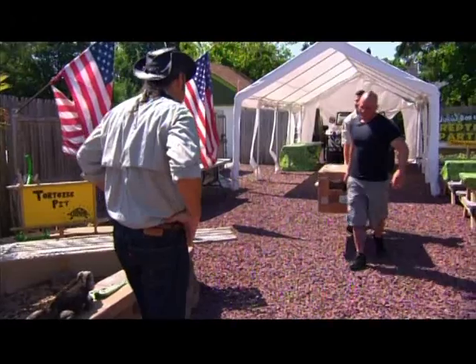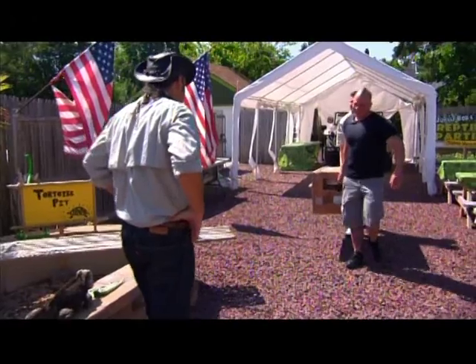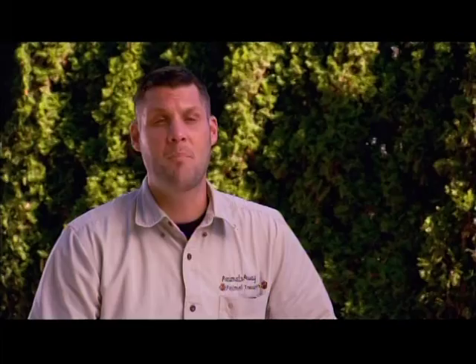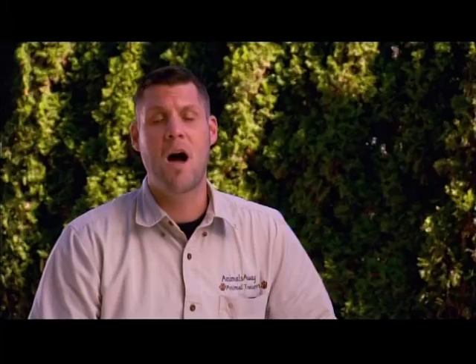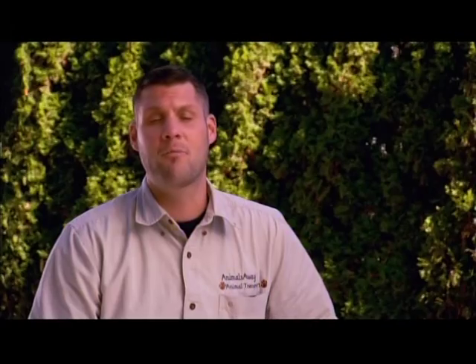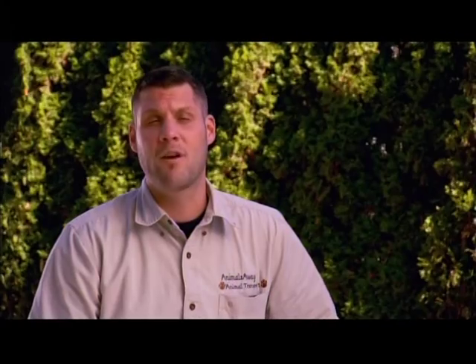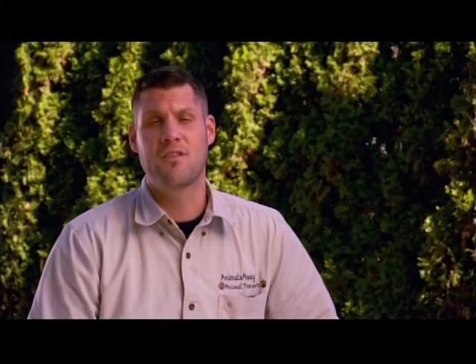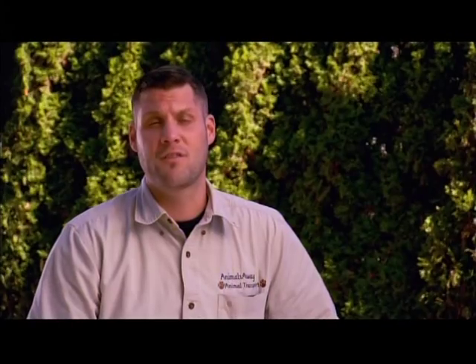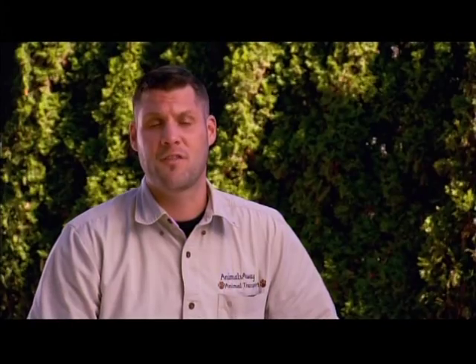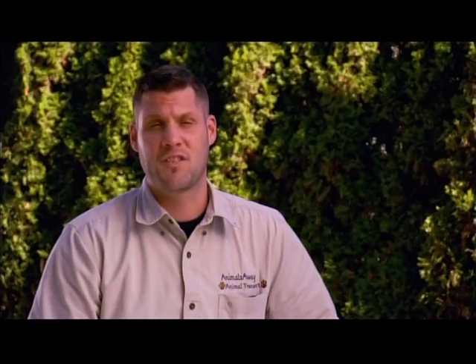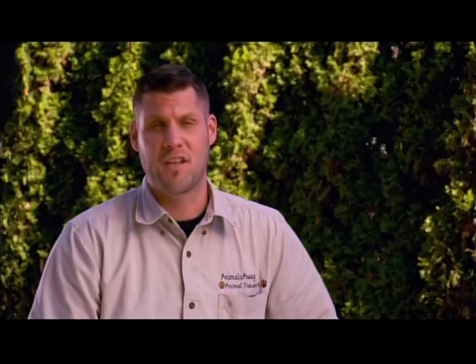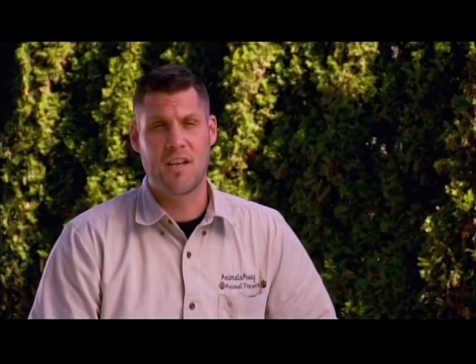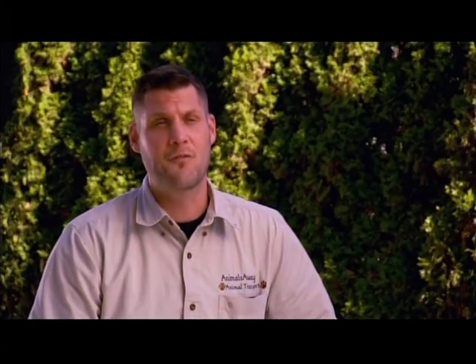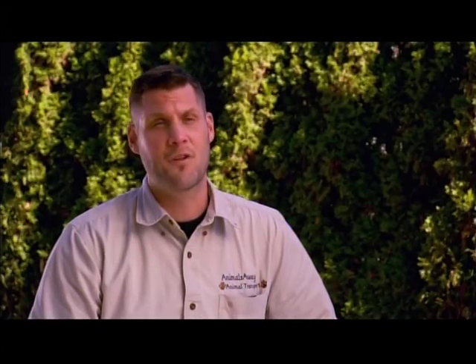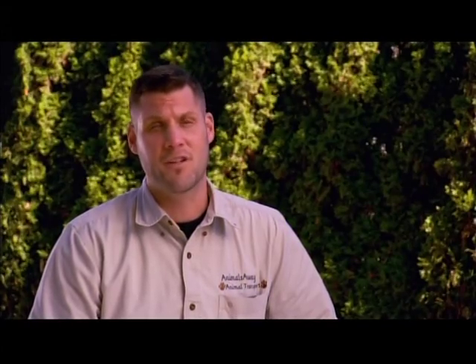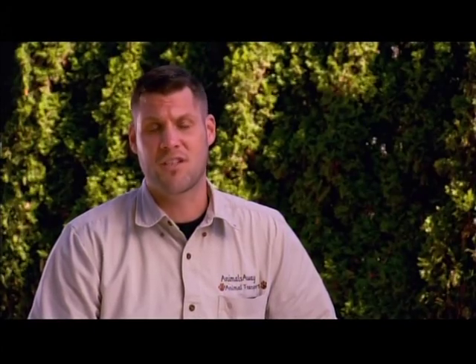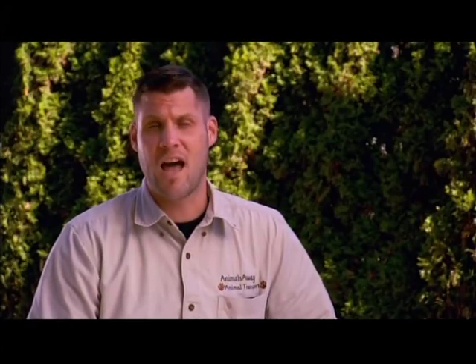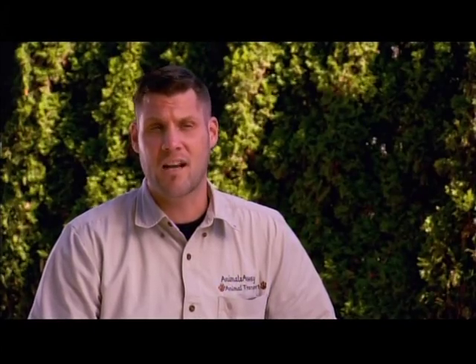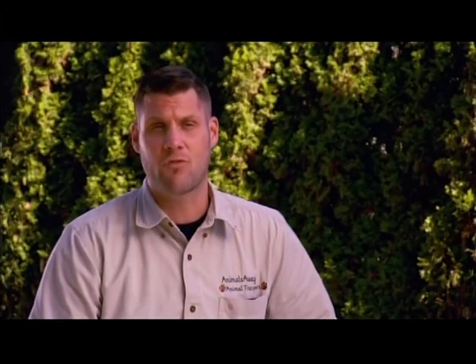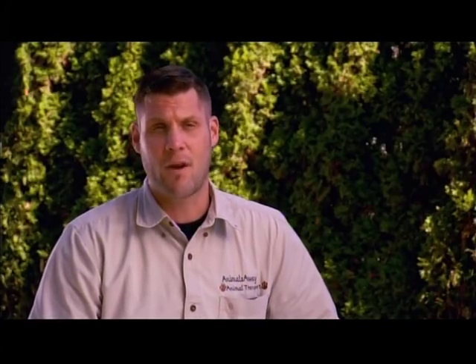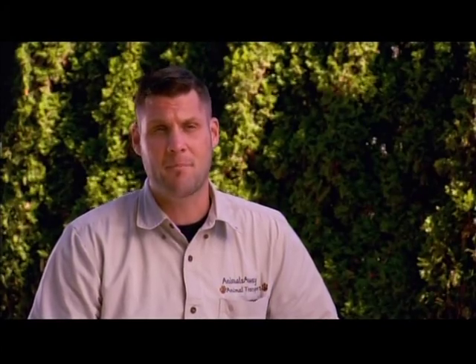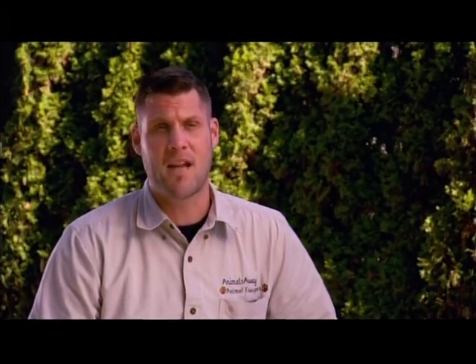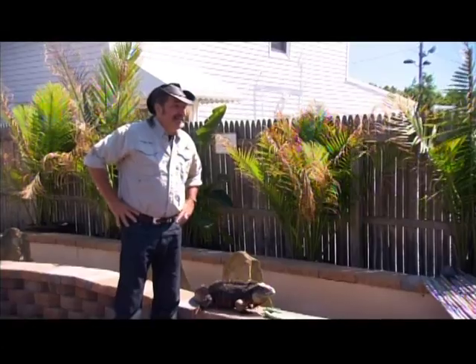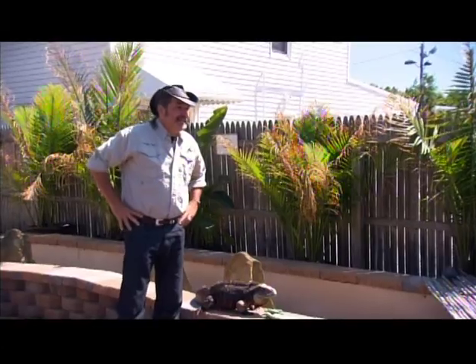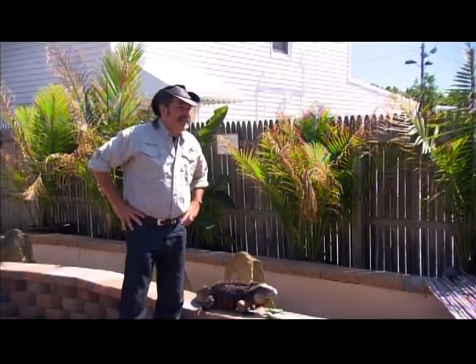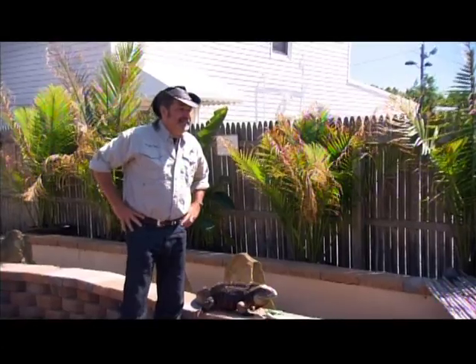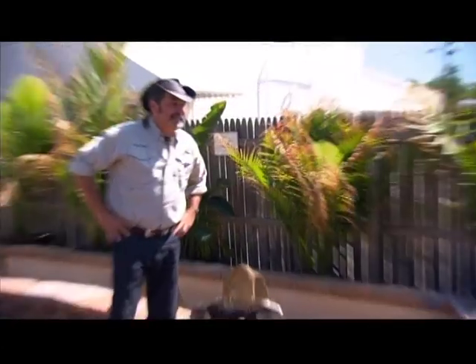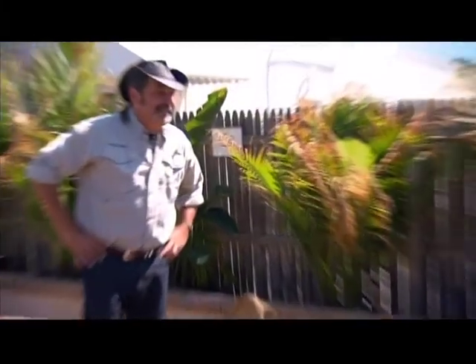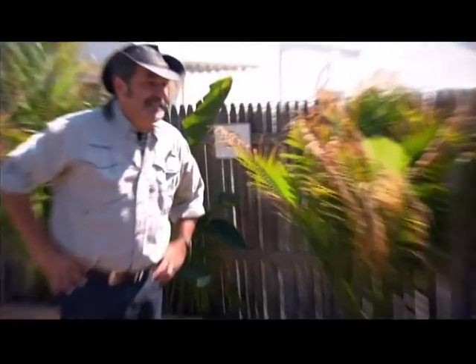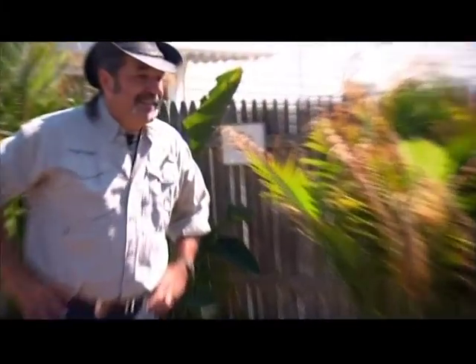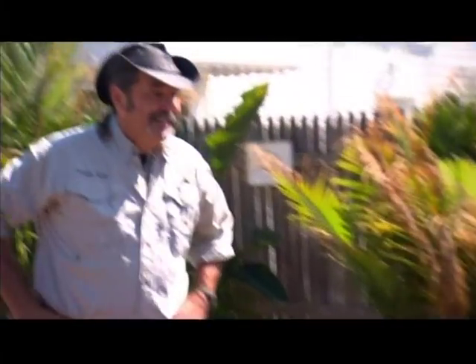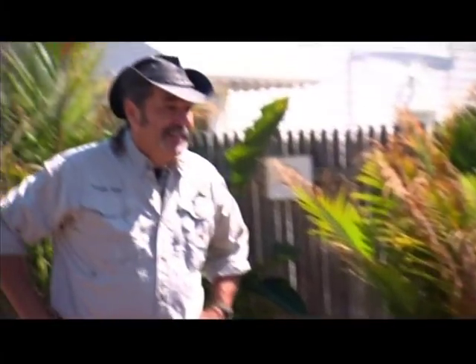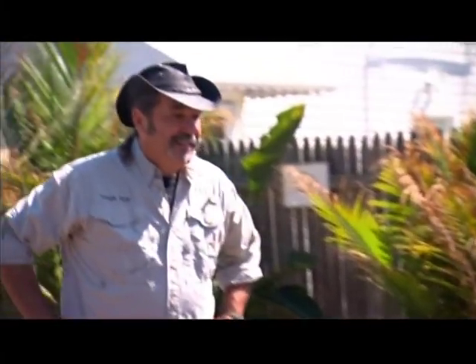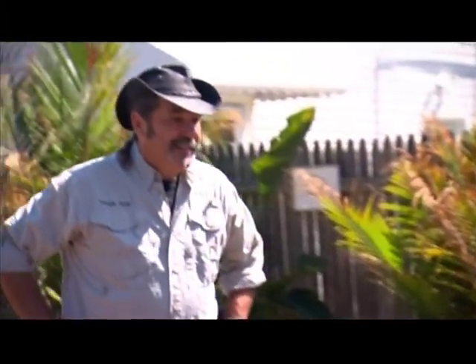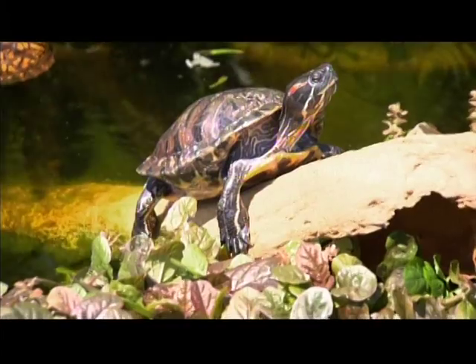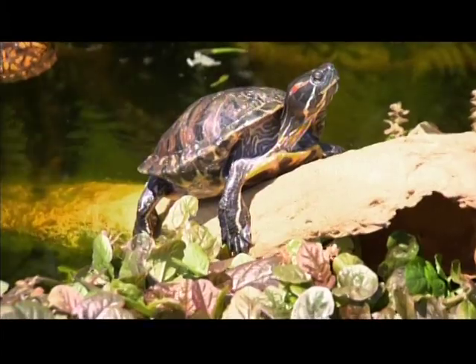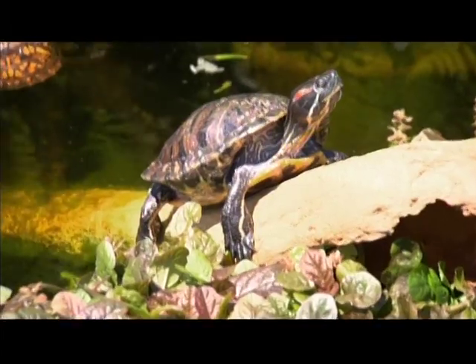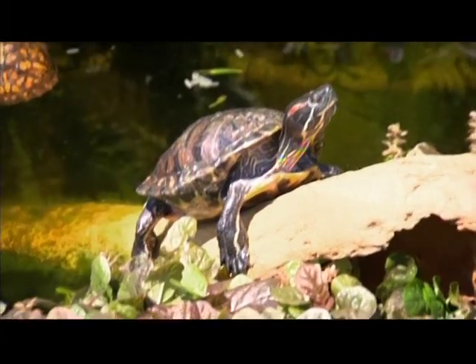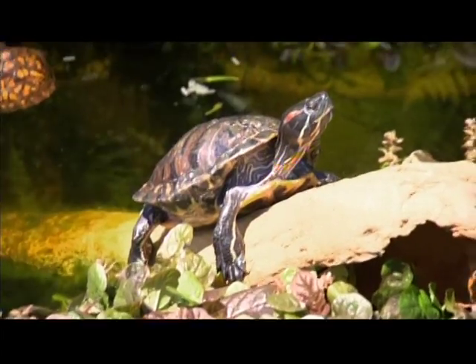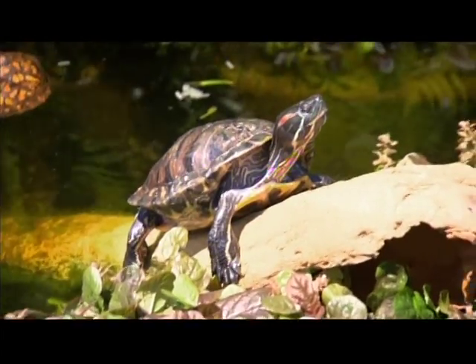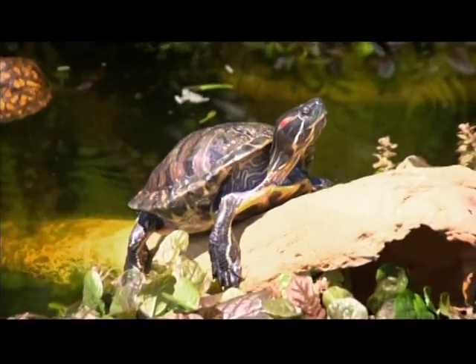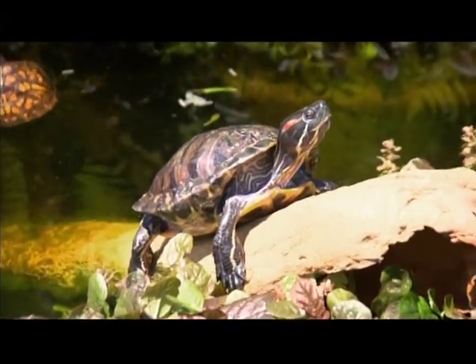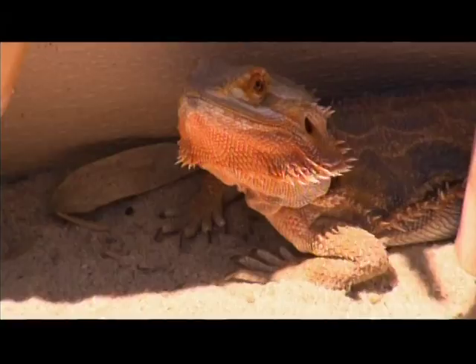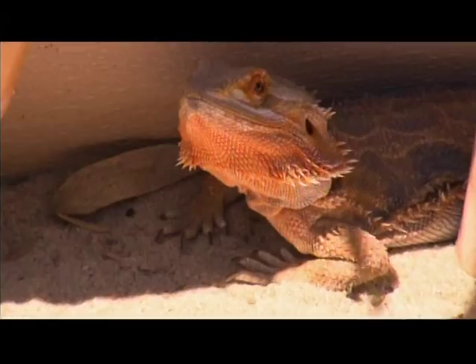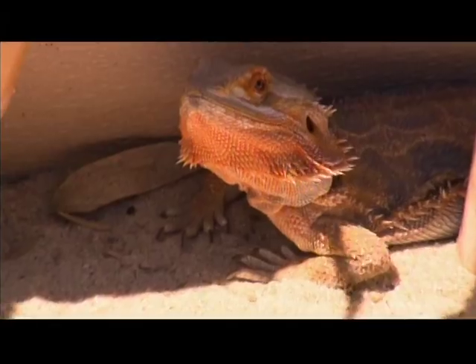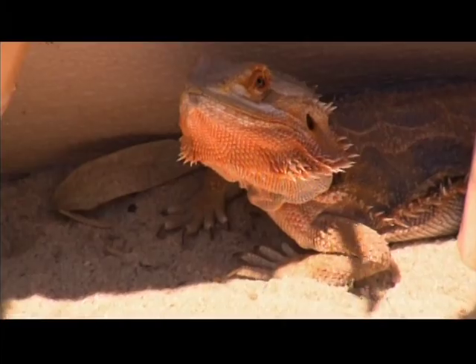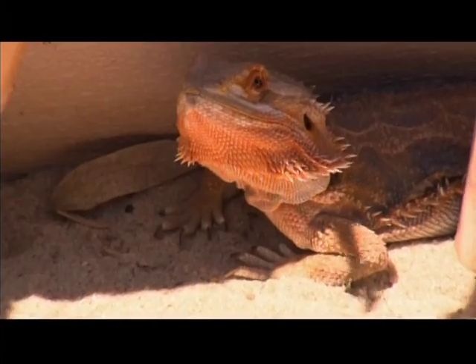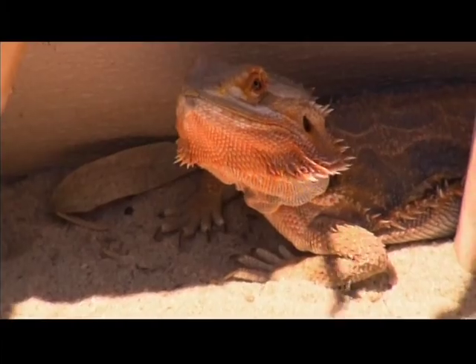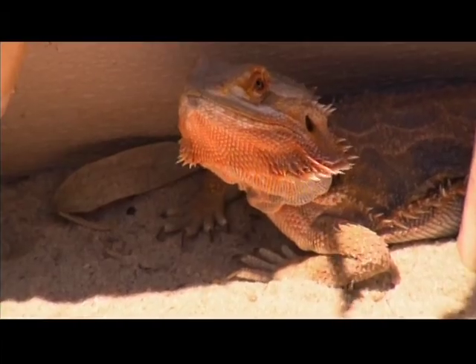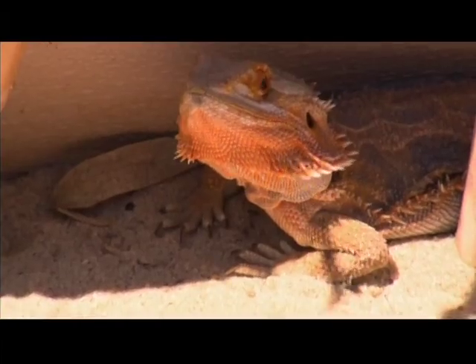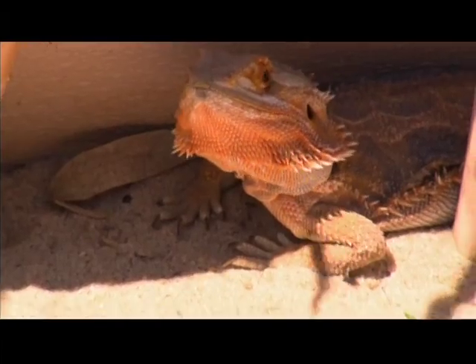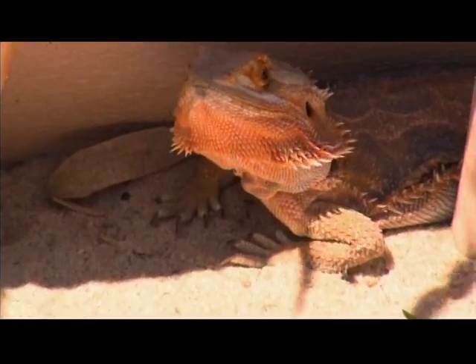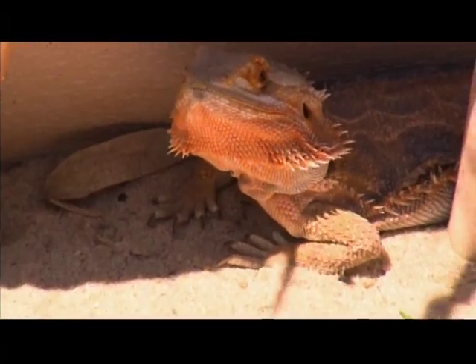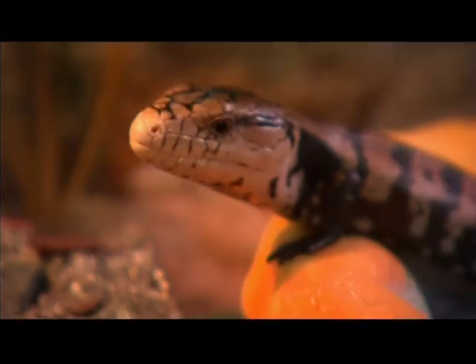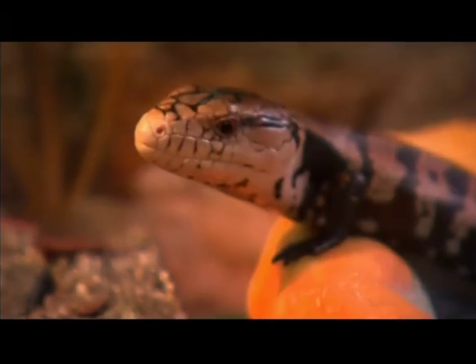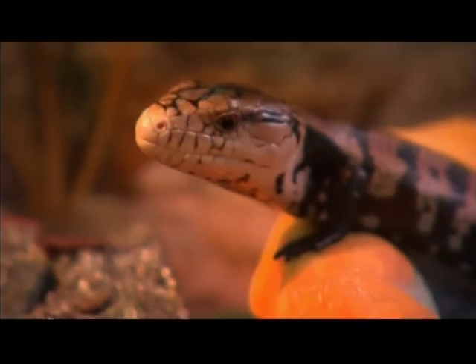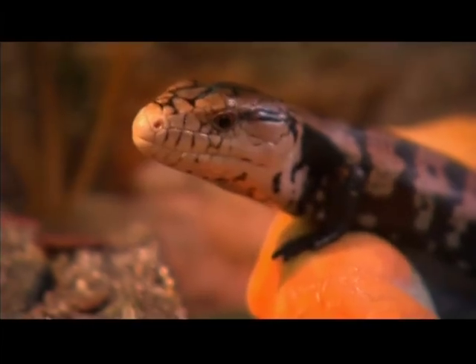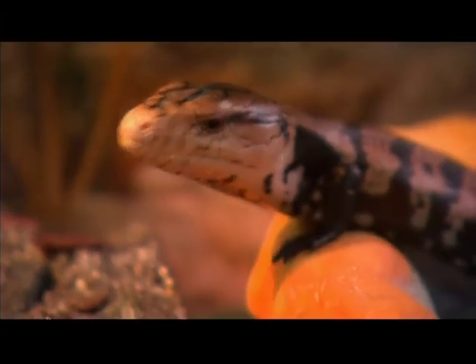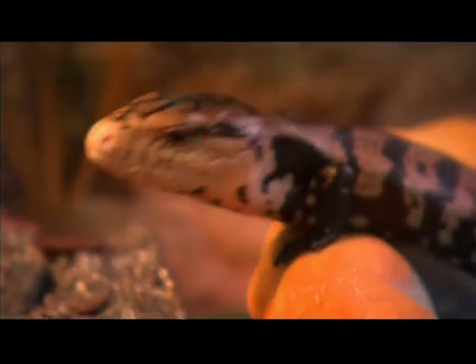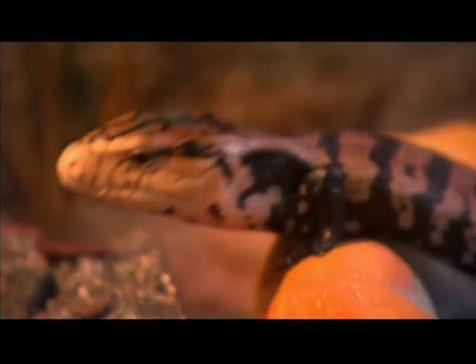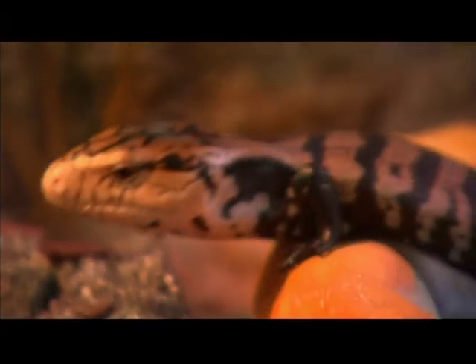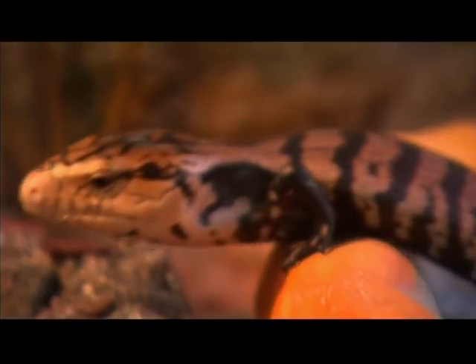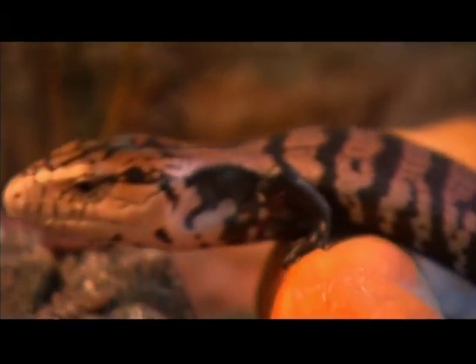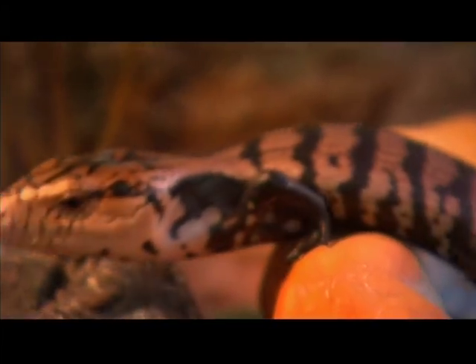Jungle Bob runs a facility for exotic reptiles and gives educational programs to children about the protection of these animals.